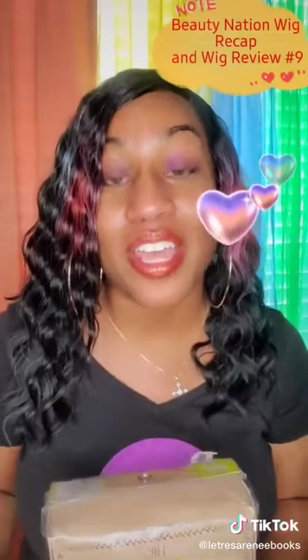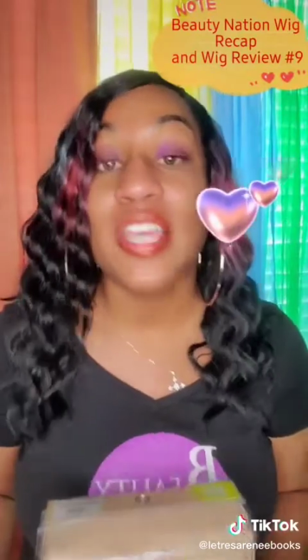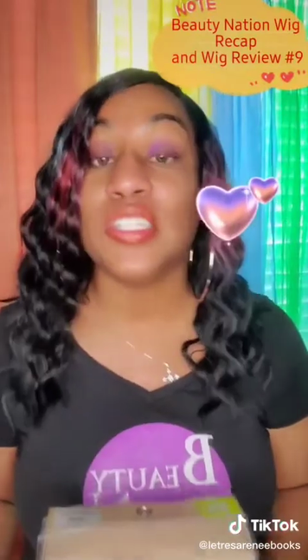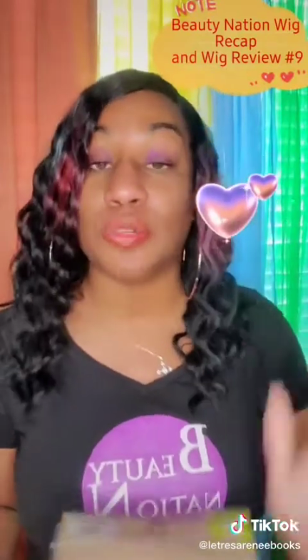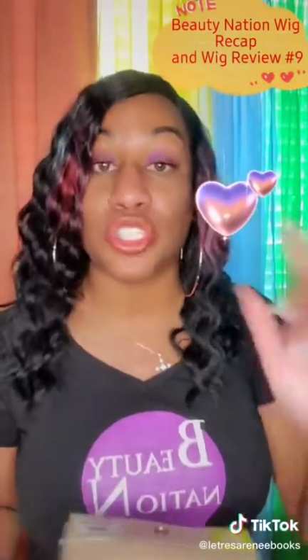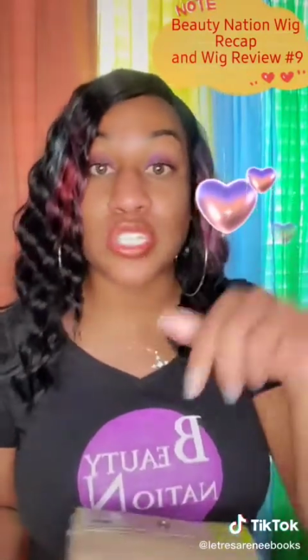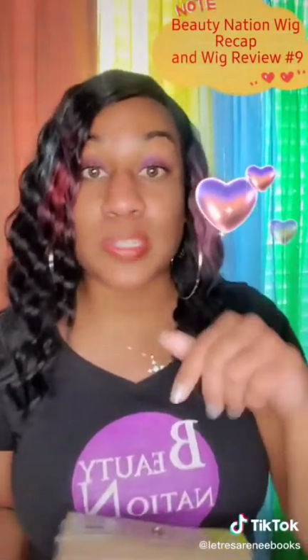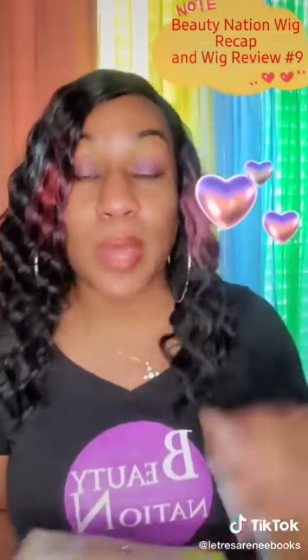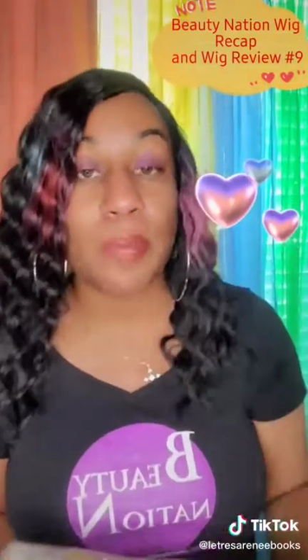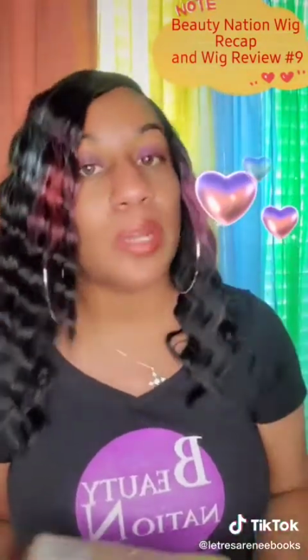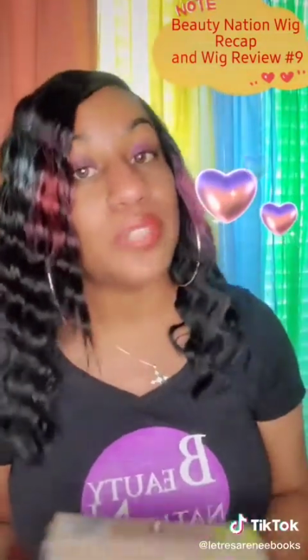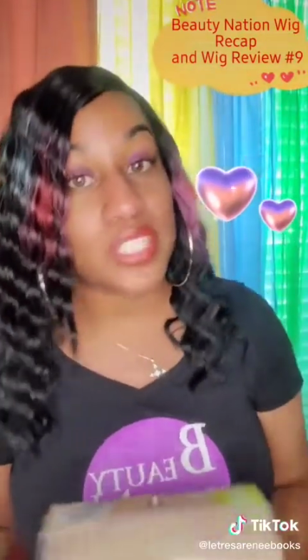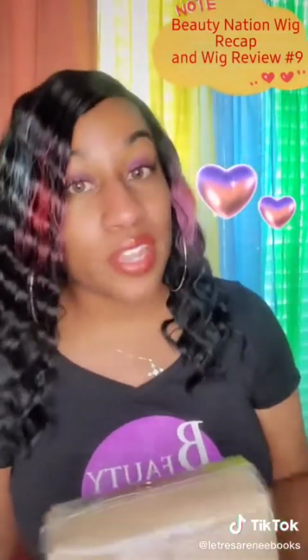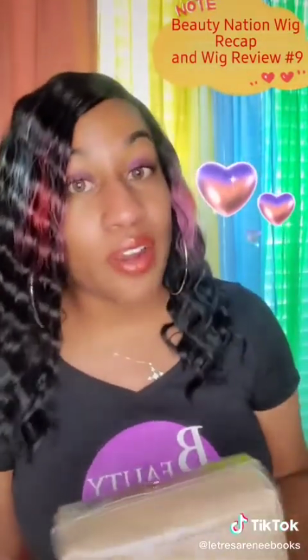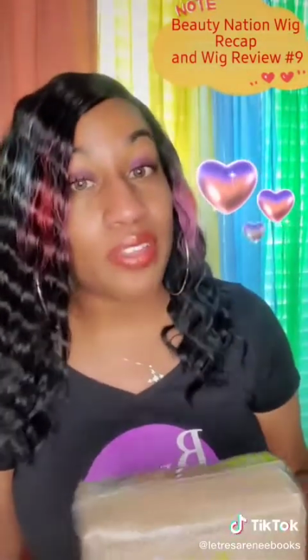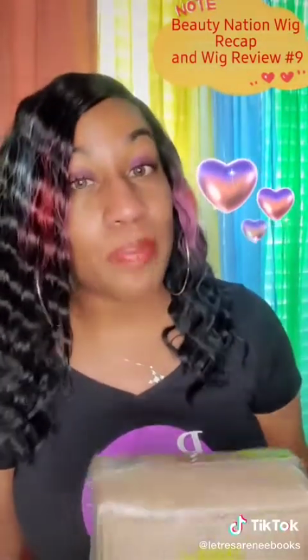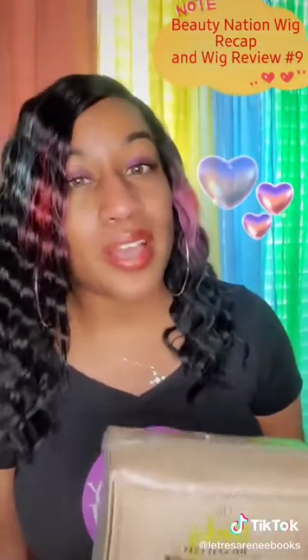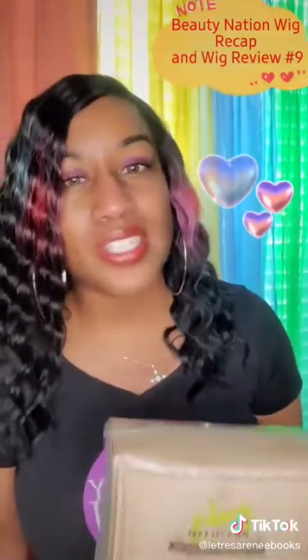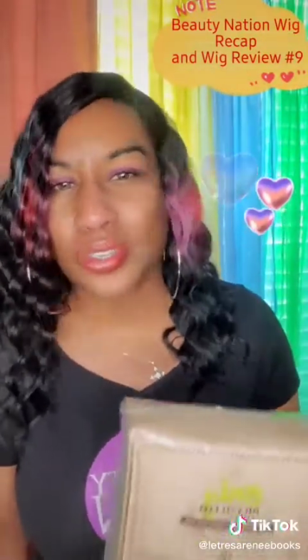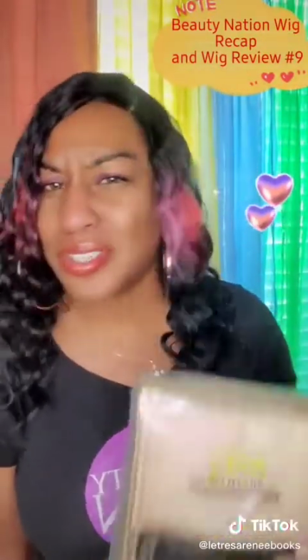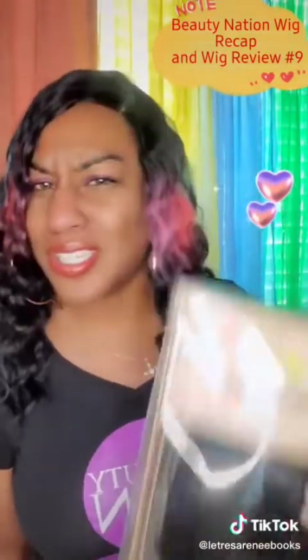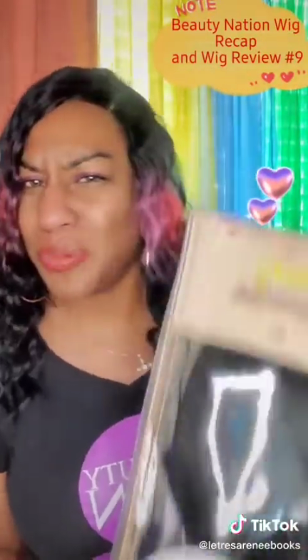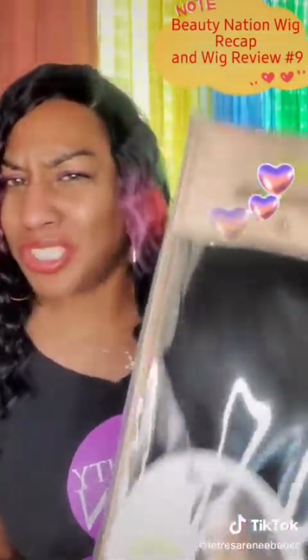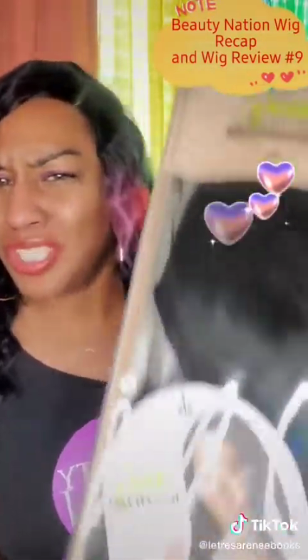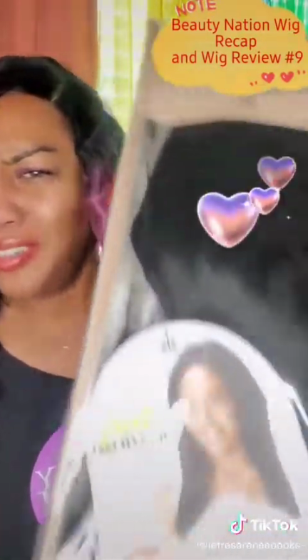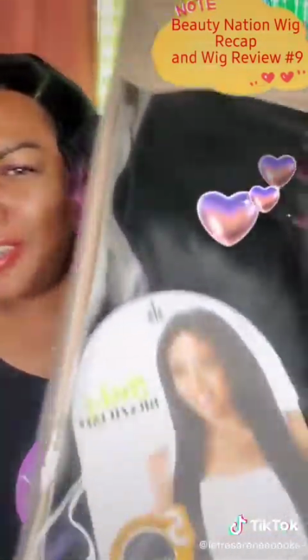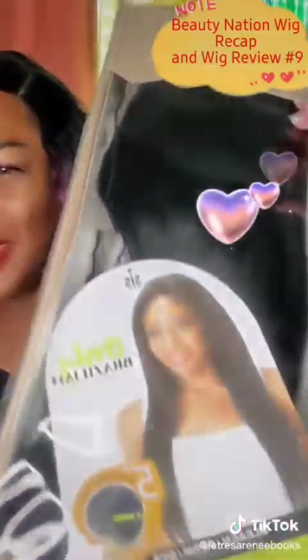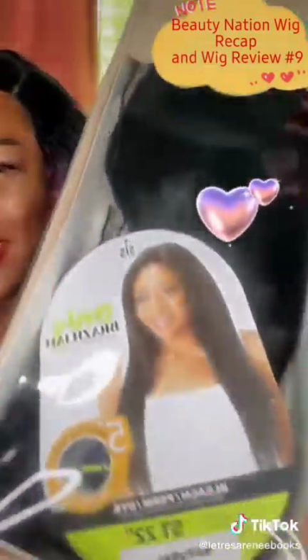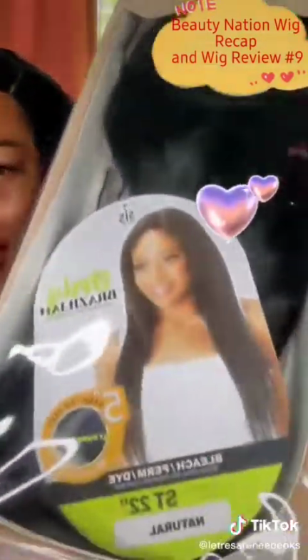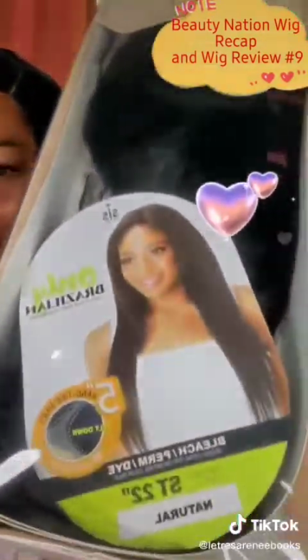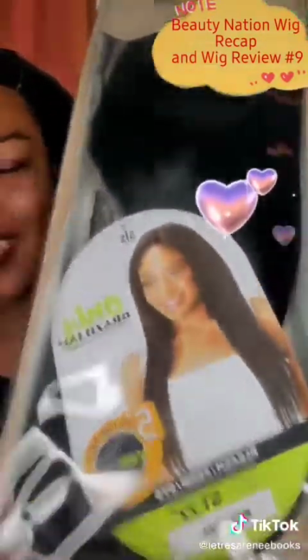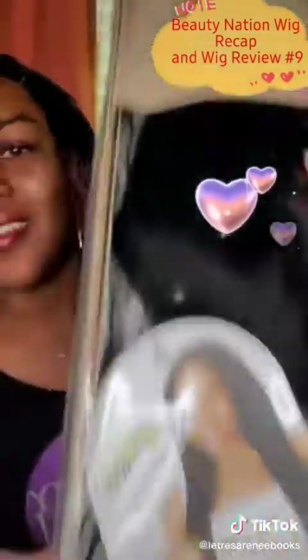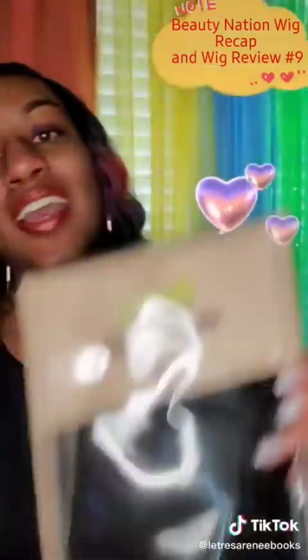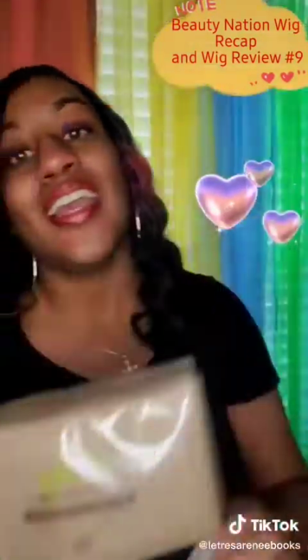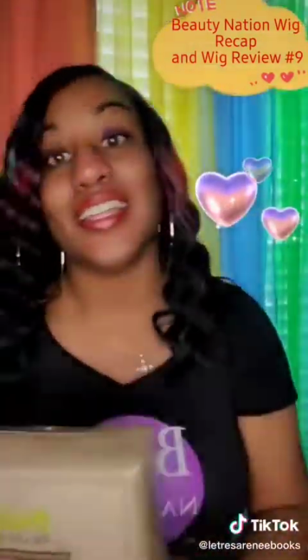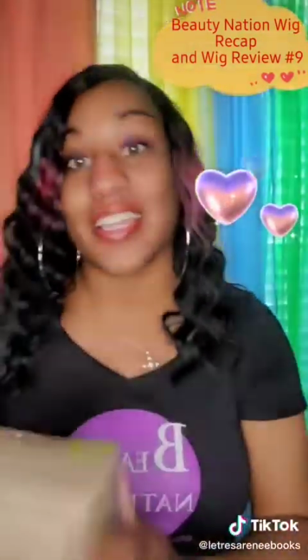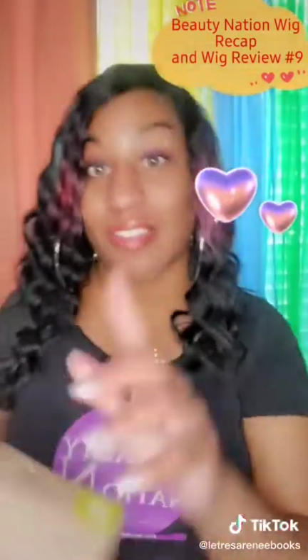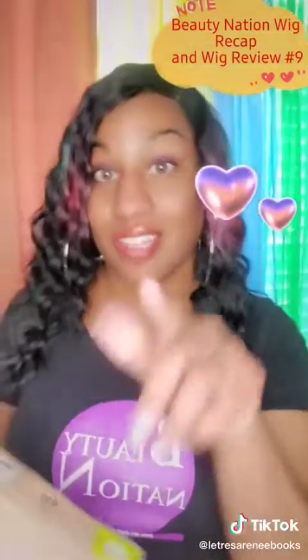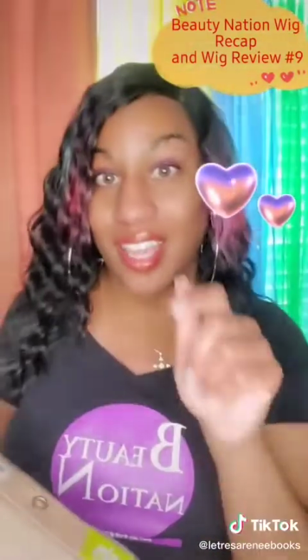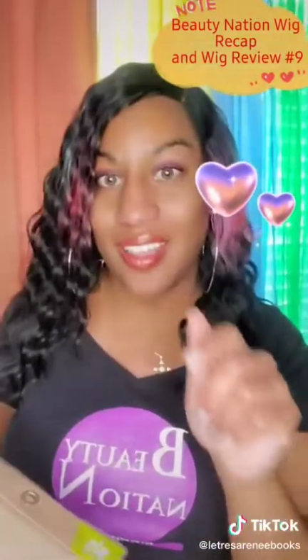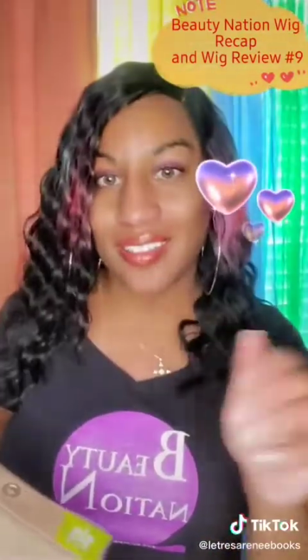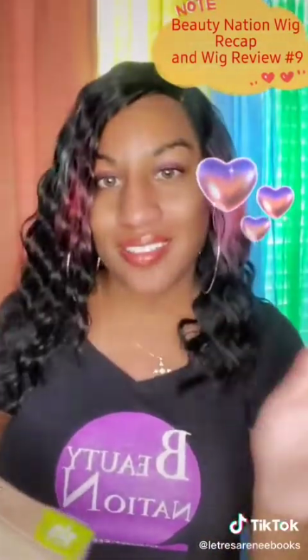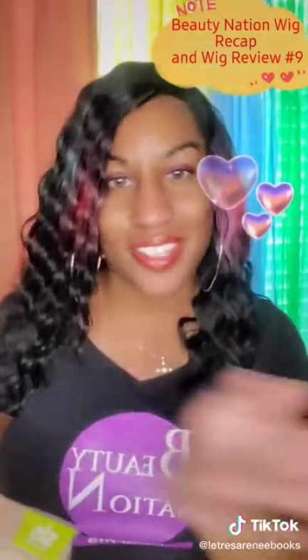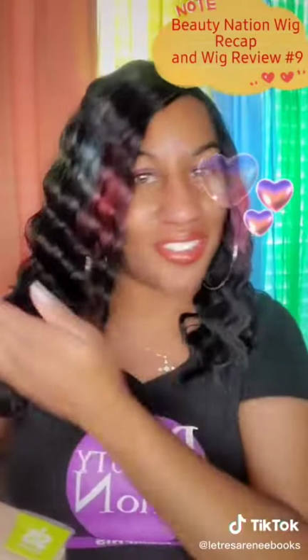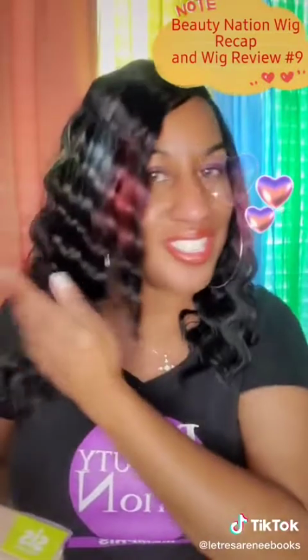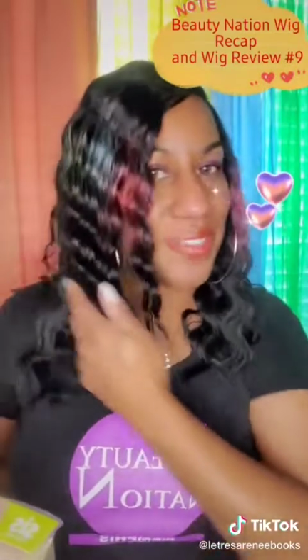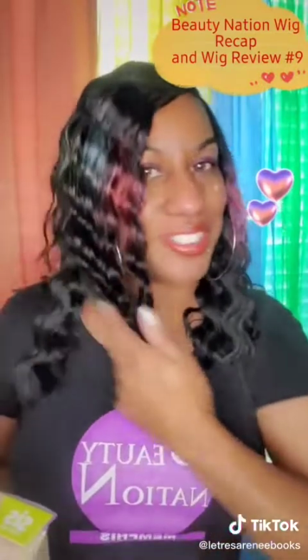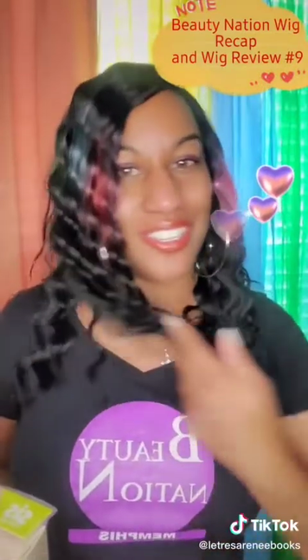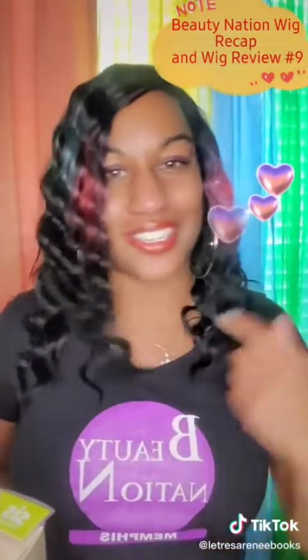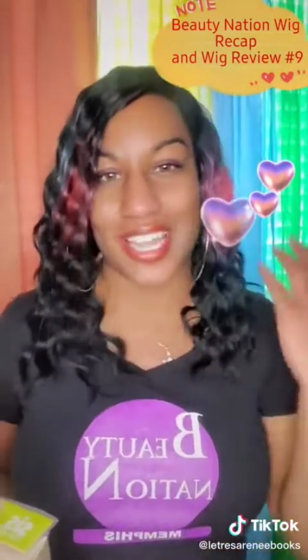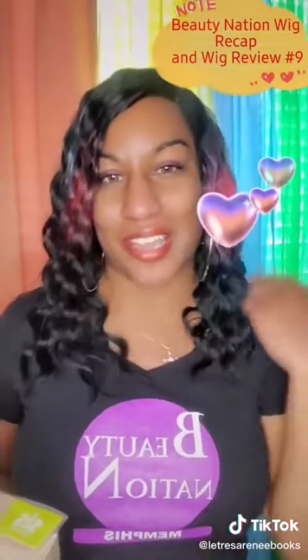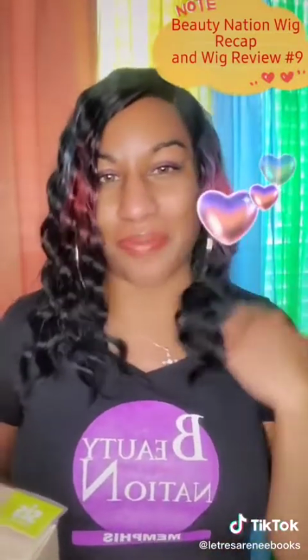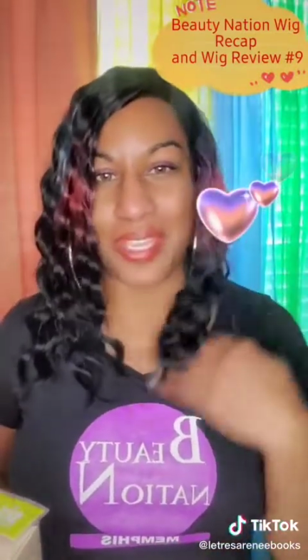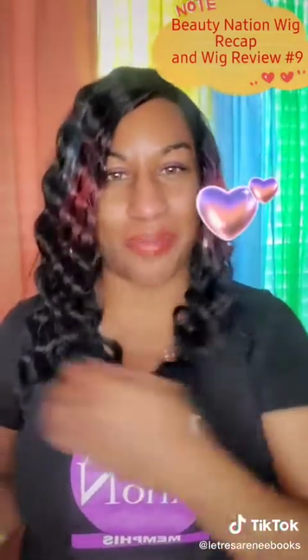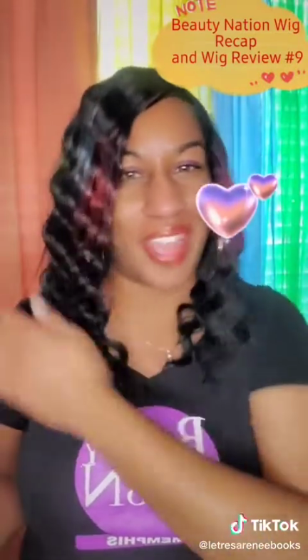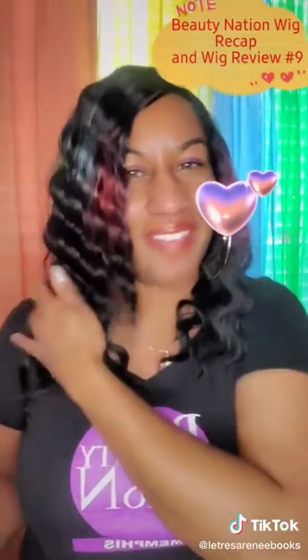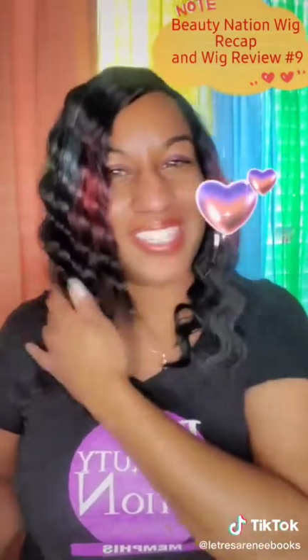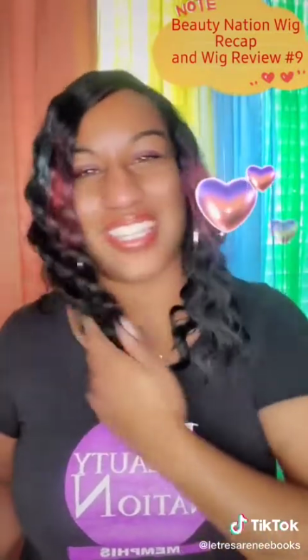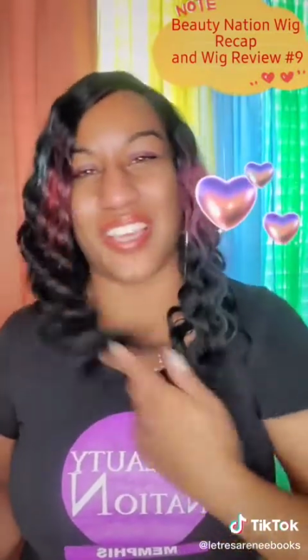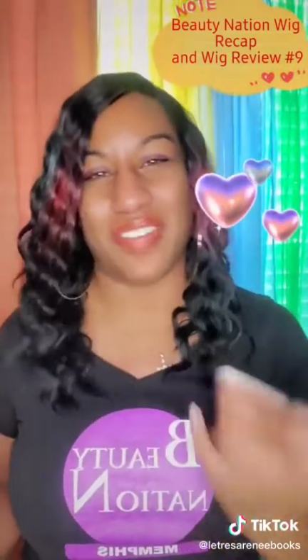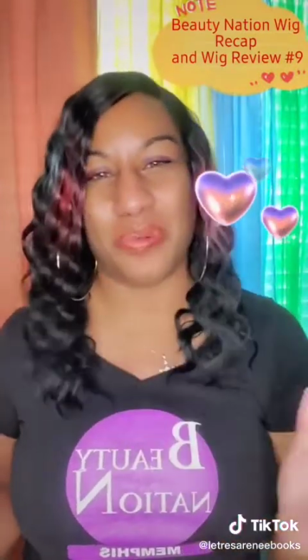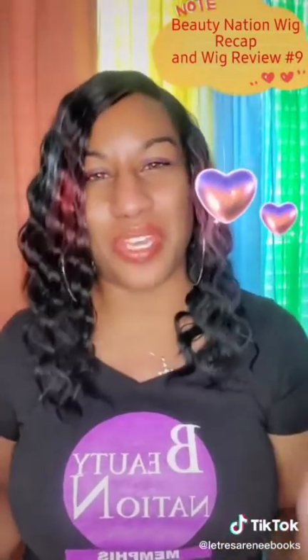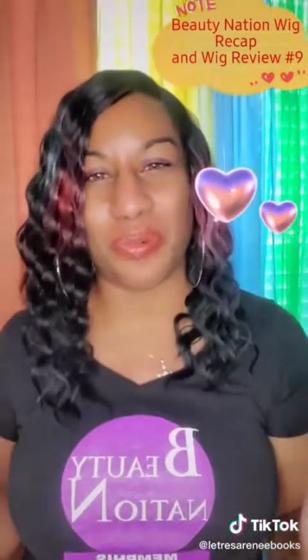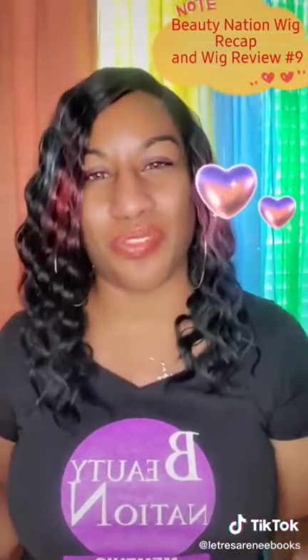So in just a moment, I'm going to take her out of the box so you can see what she looks like. And then after that, you're going to see what she looks like on me. I'm going to have this lovely wig reveal.